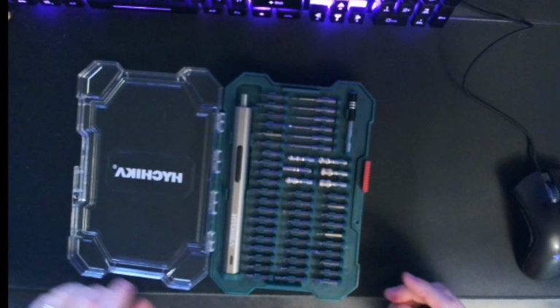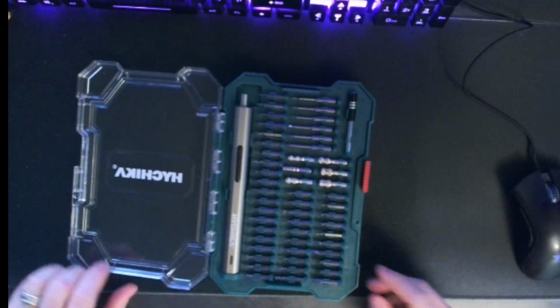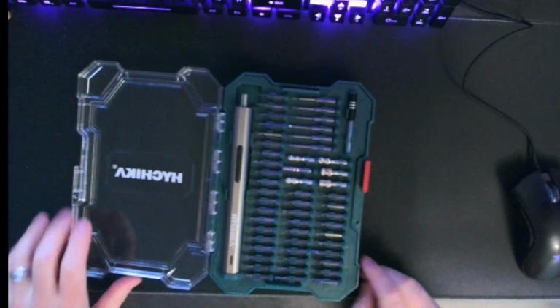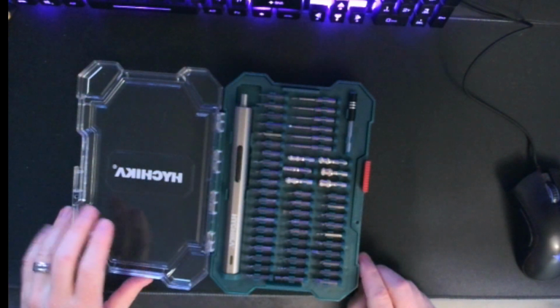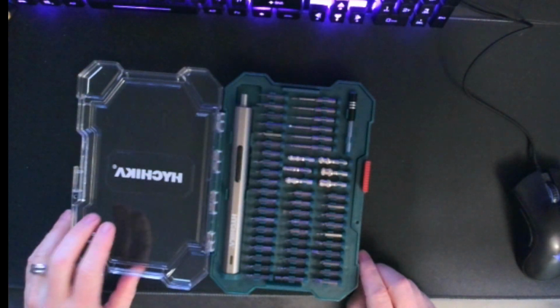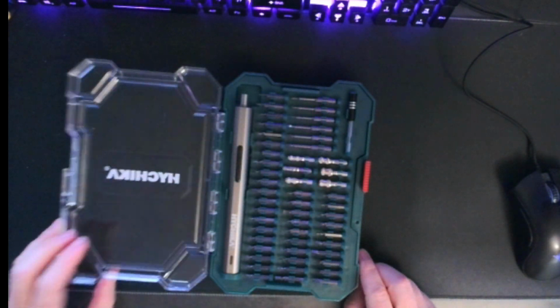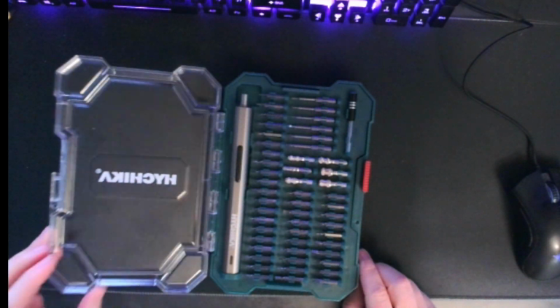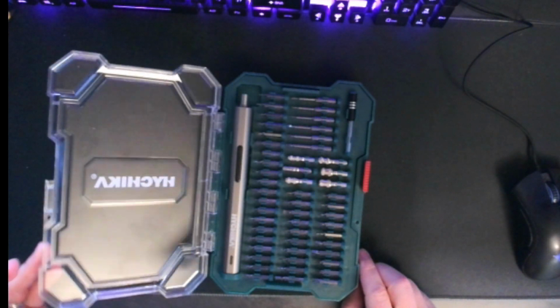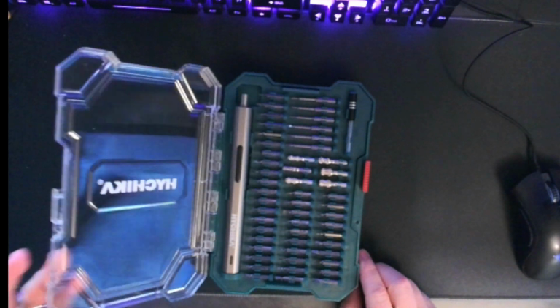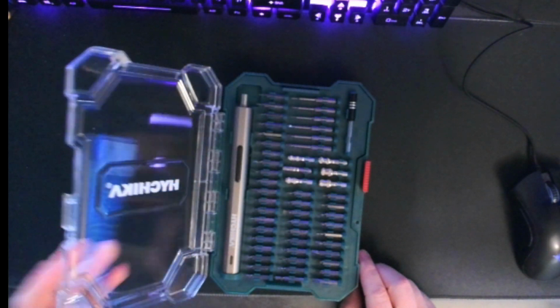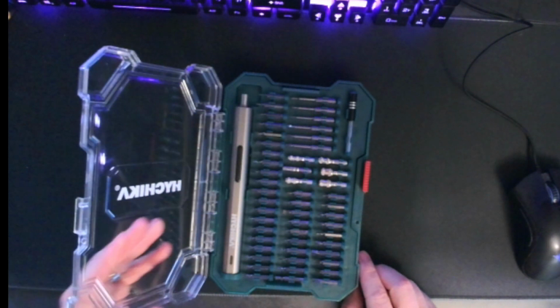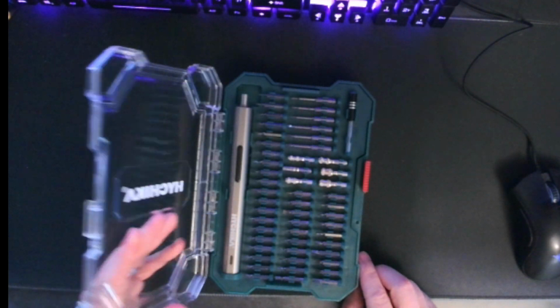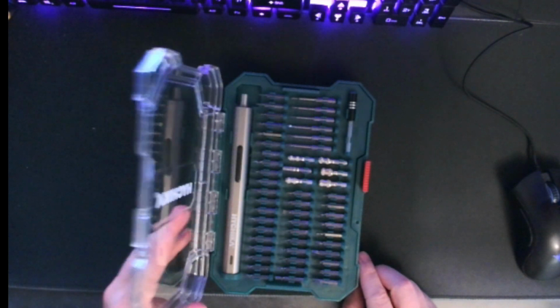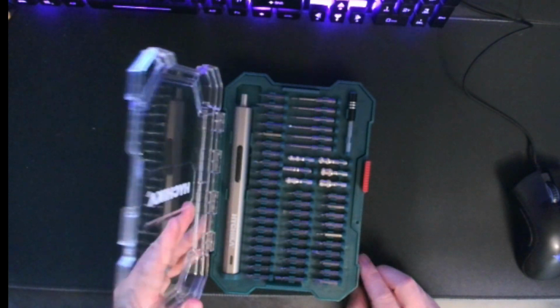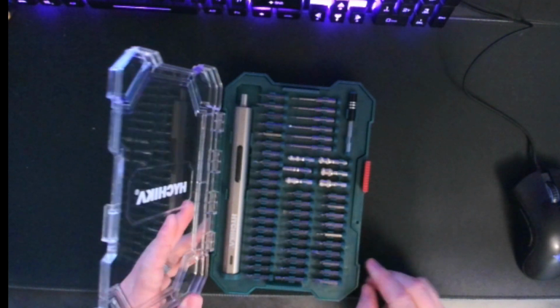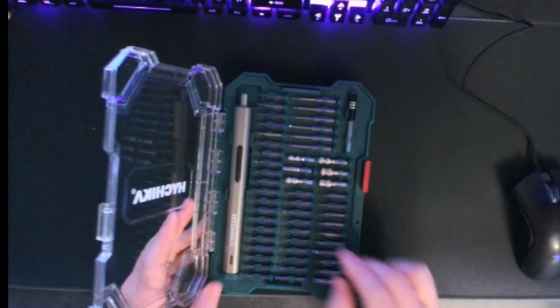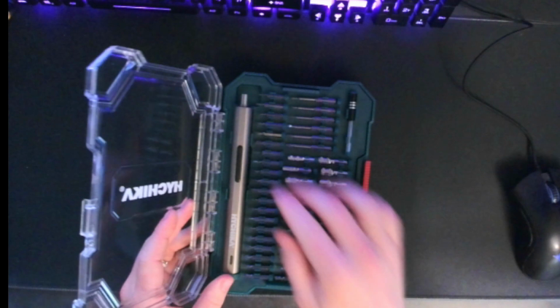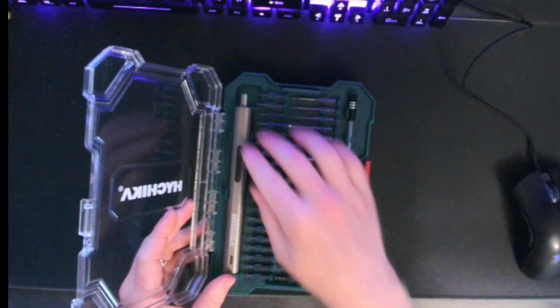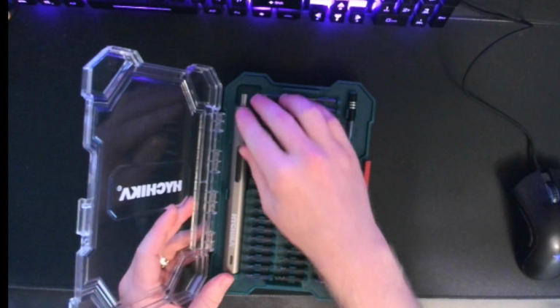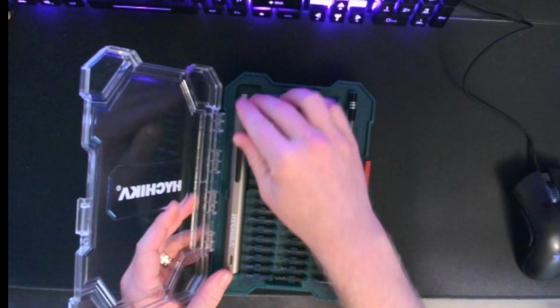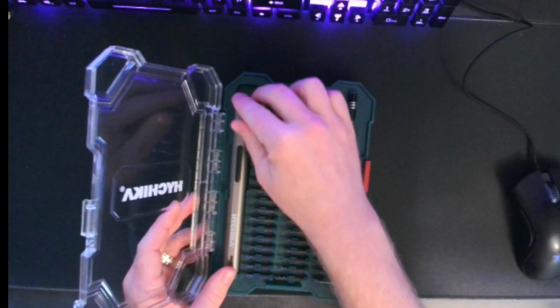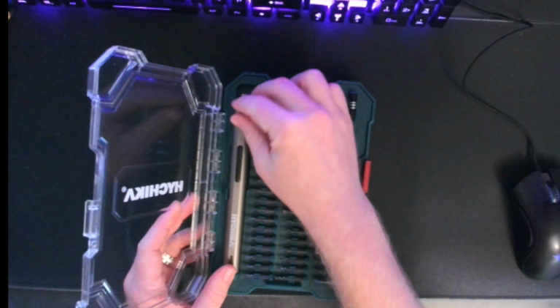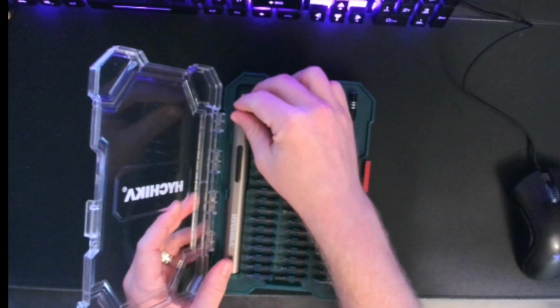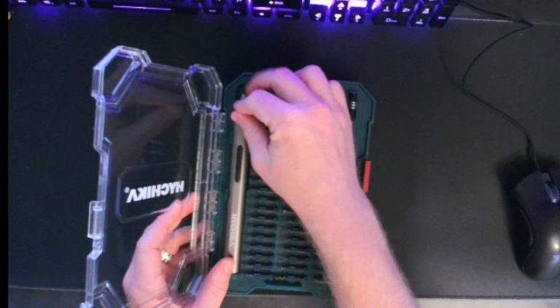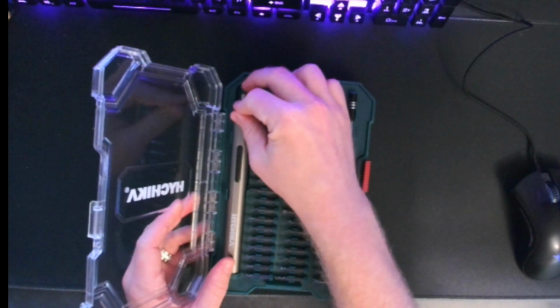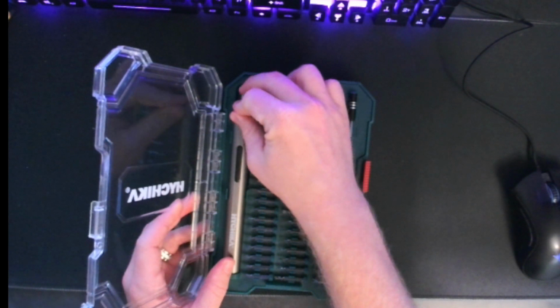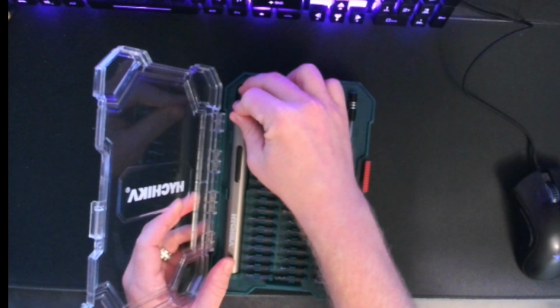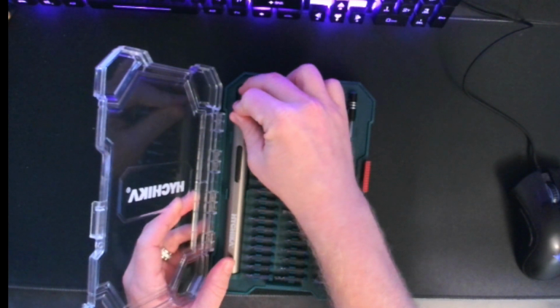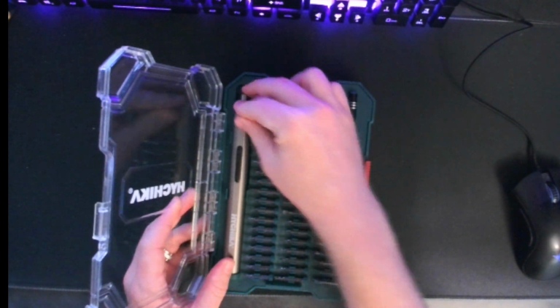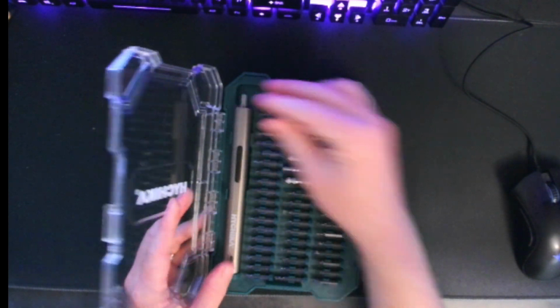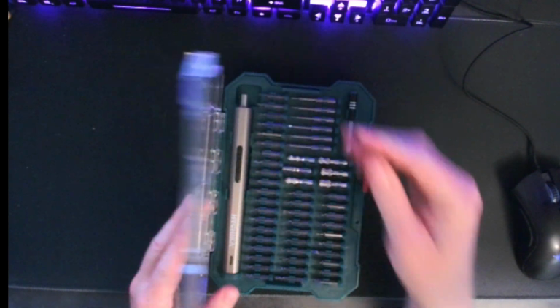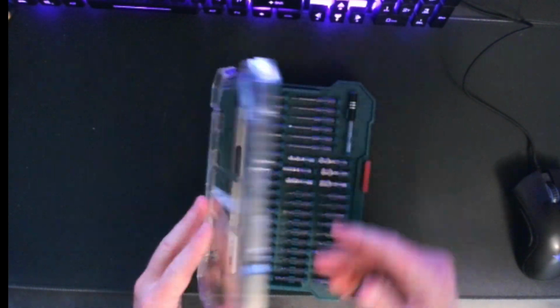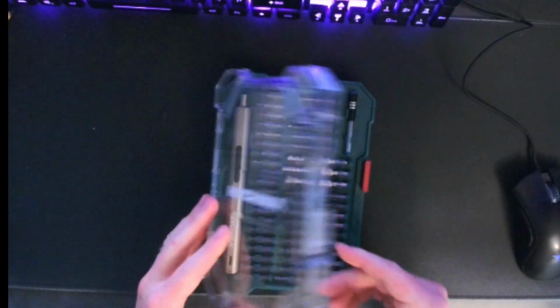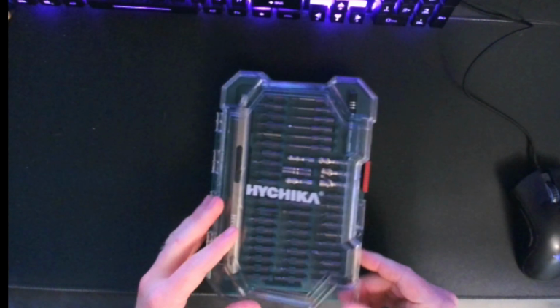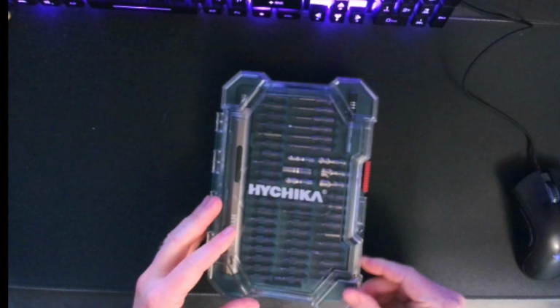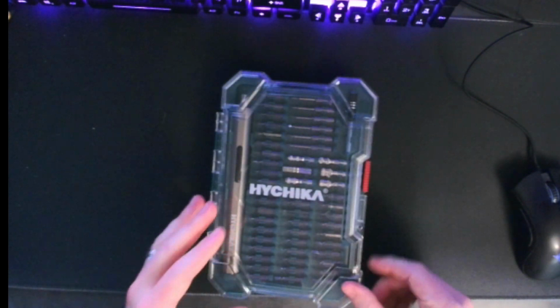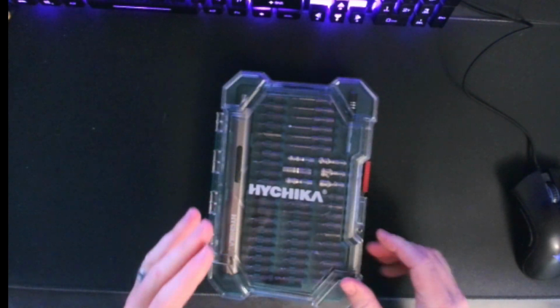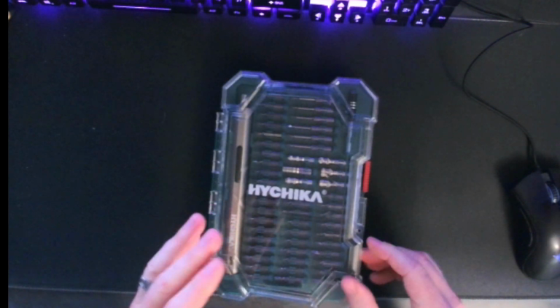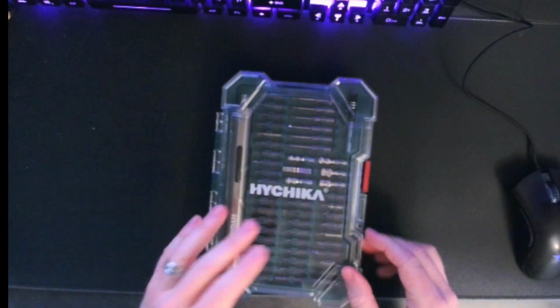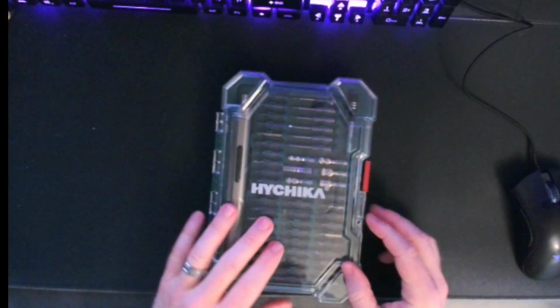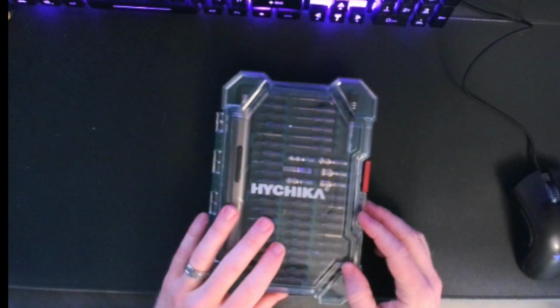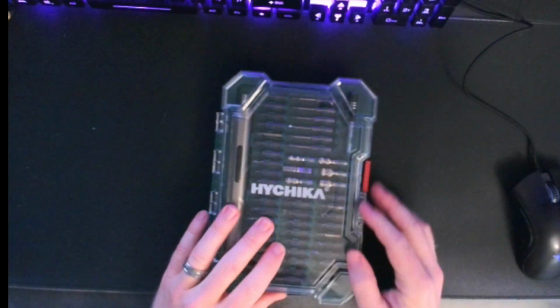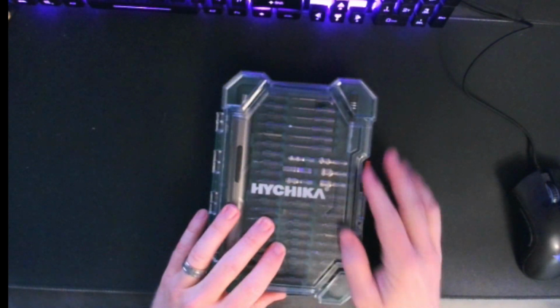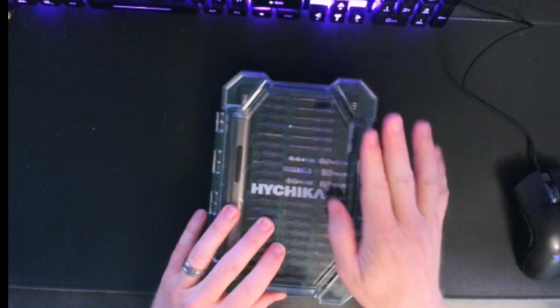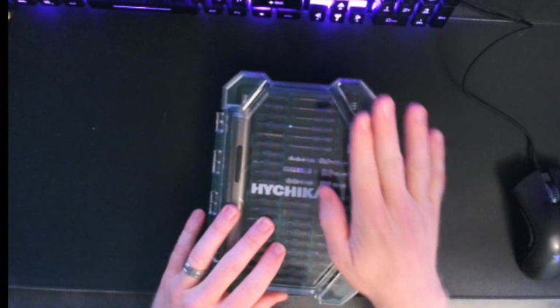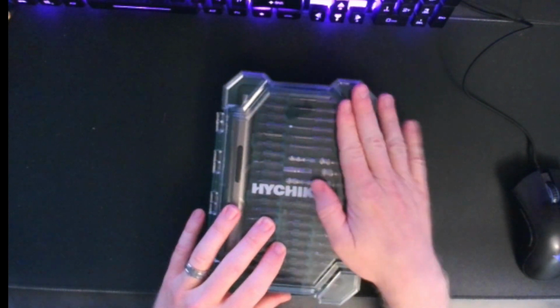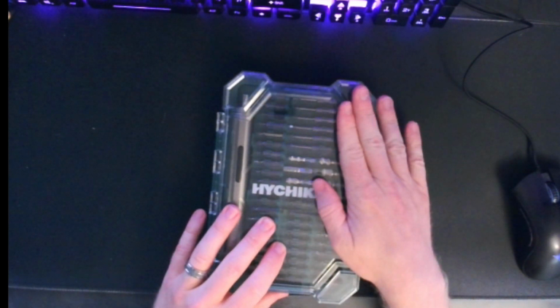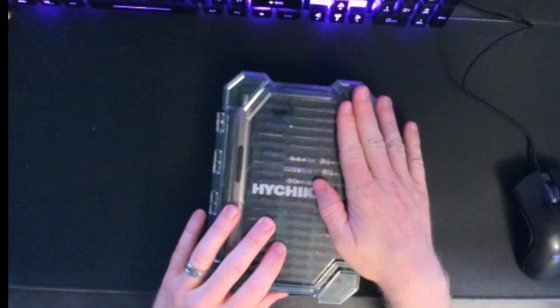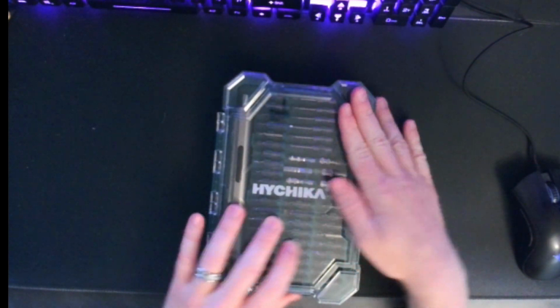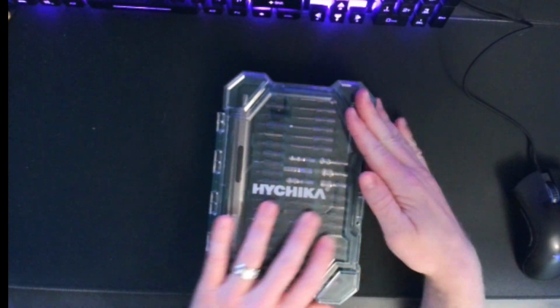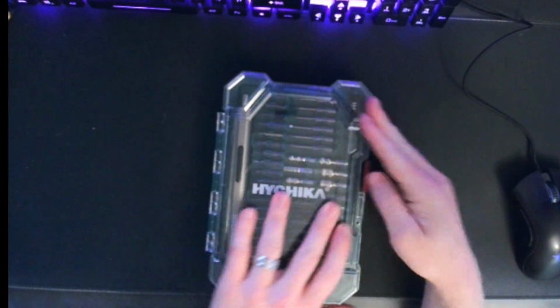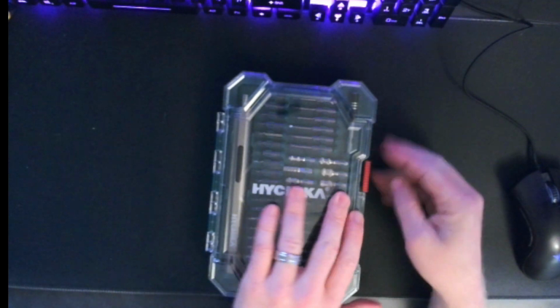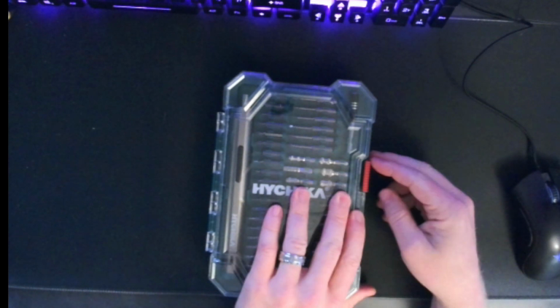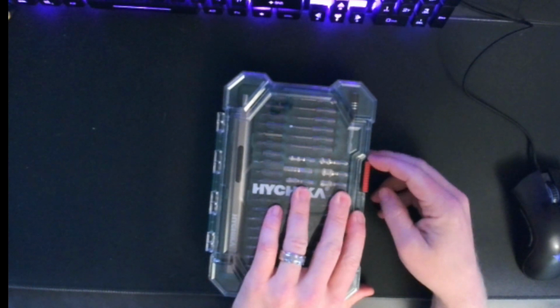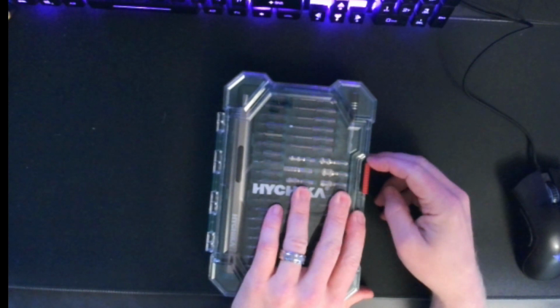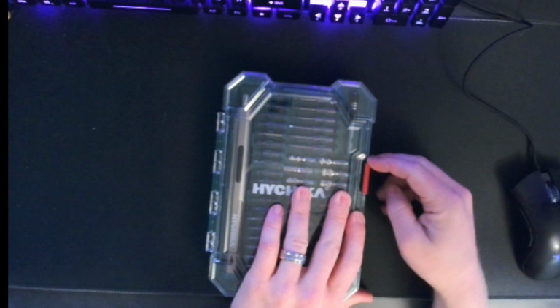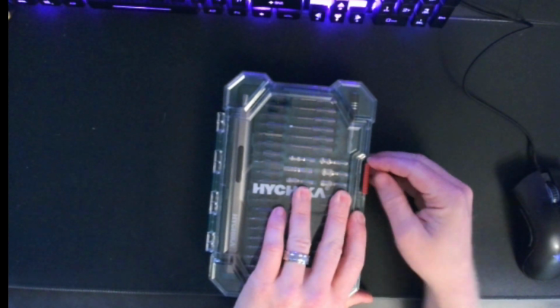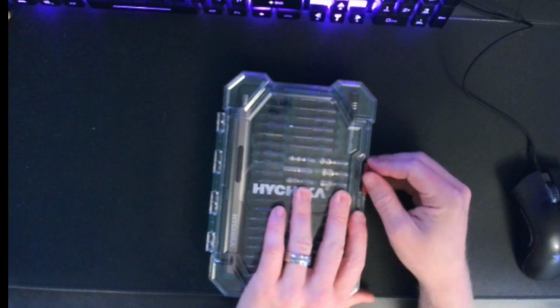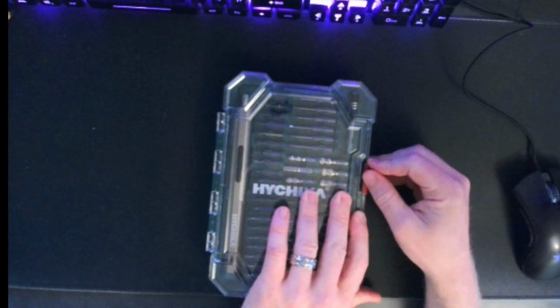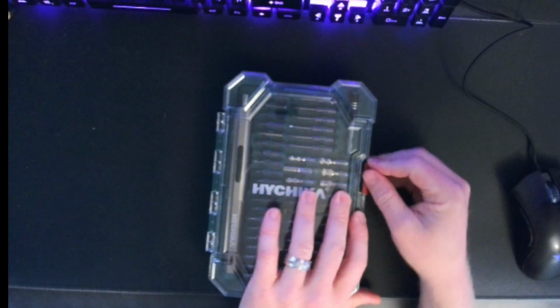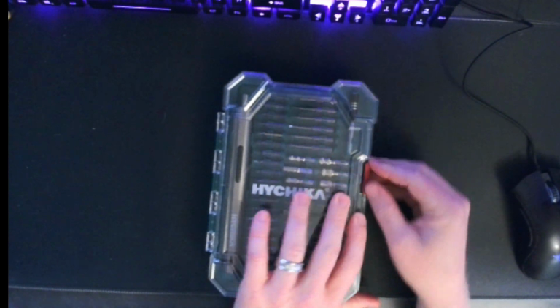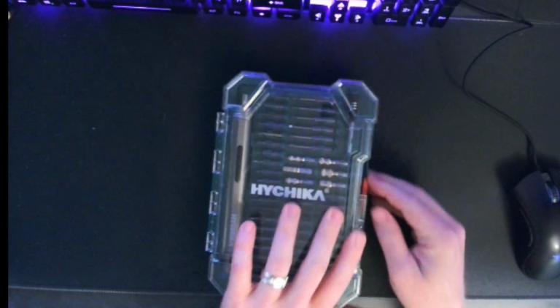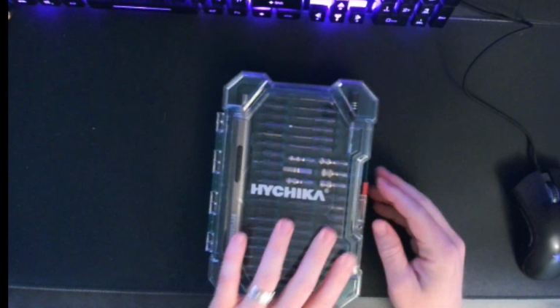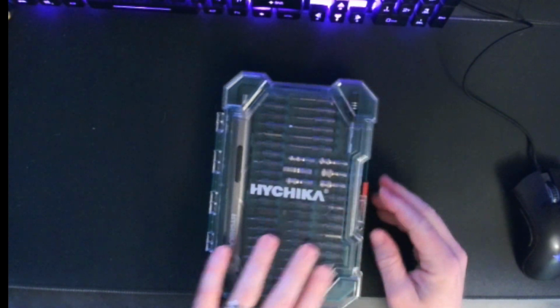If you work on small electronics, especially if you do it a lot, I would recommend picking up this set.